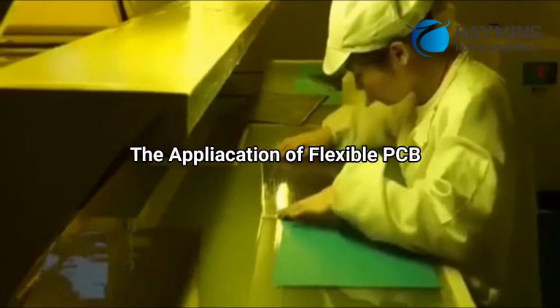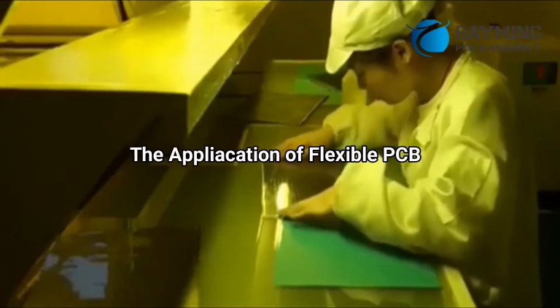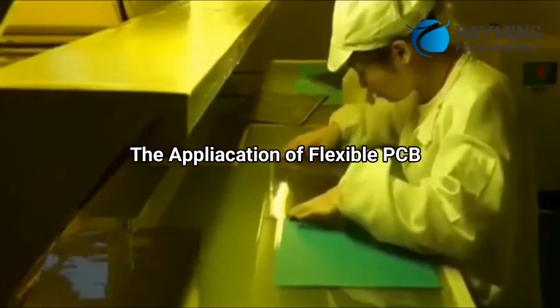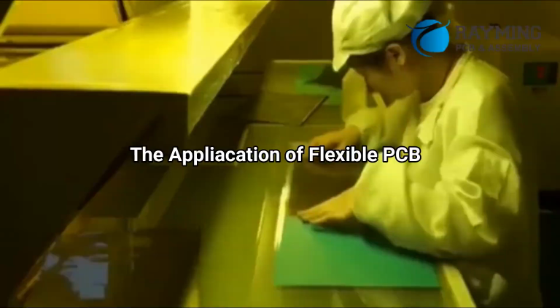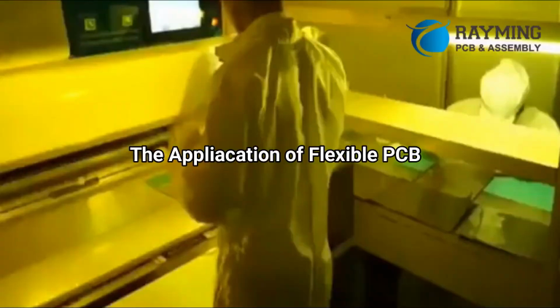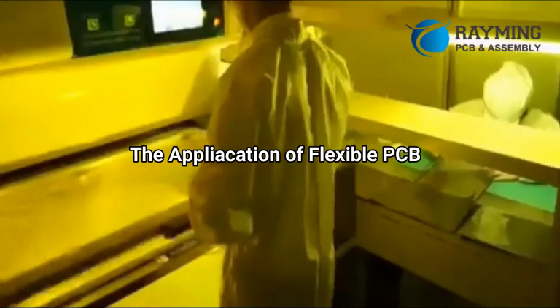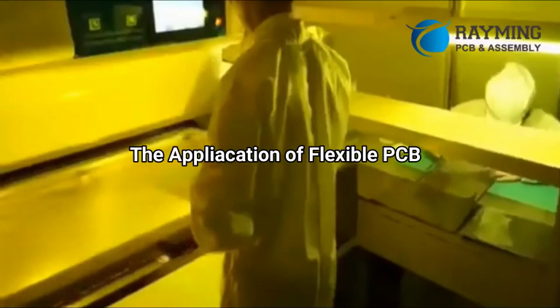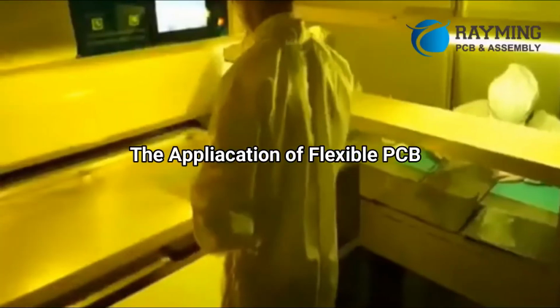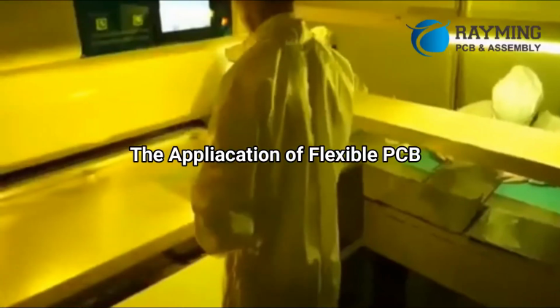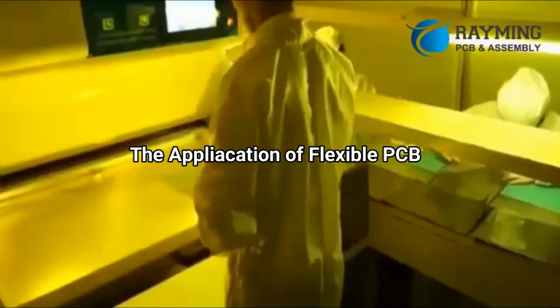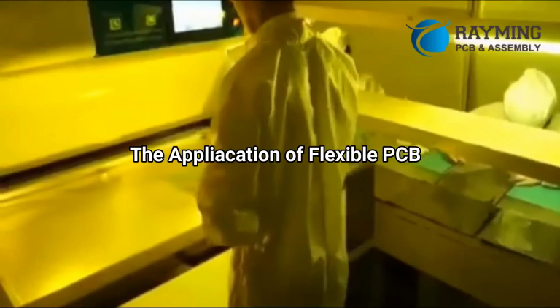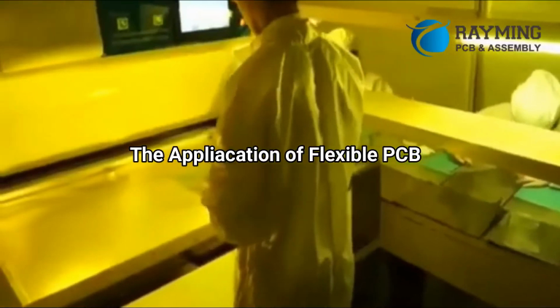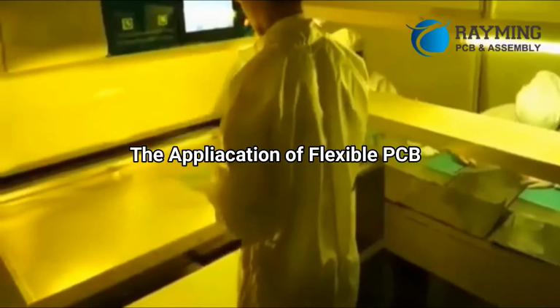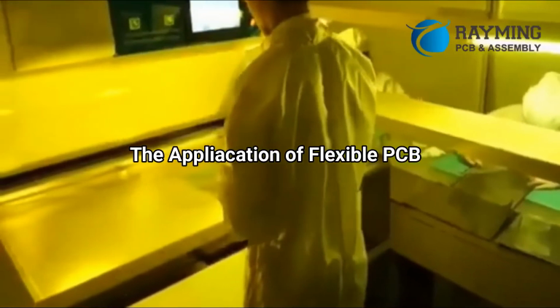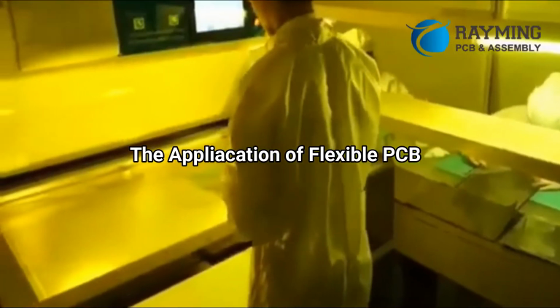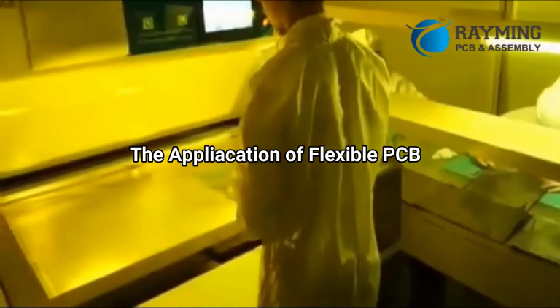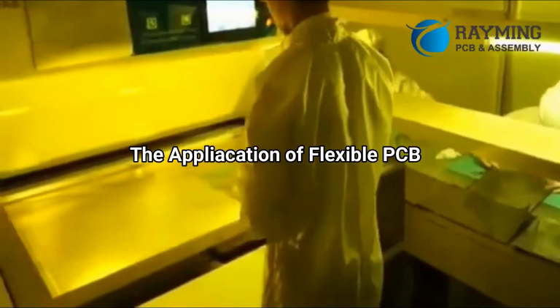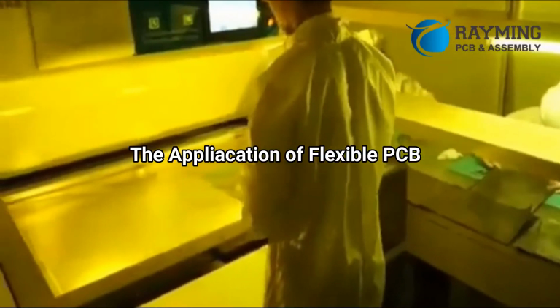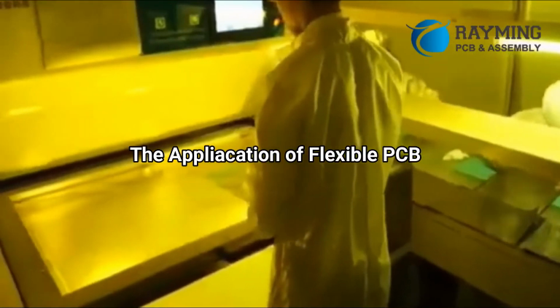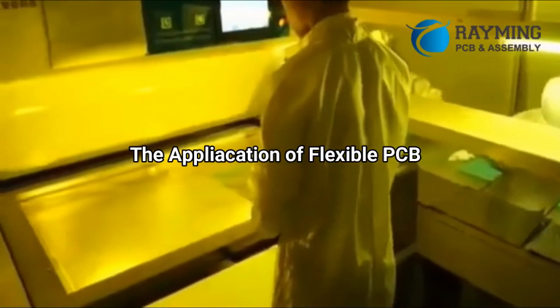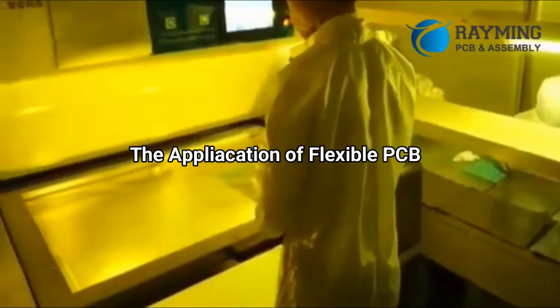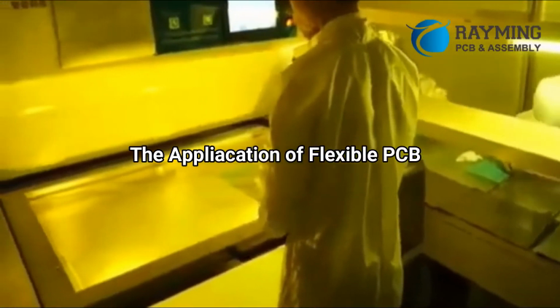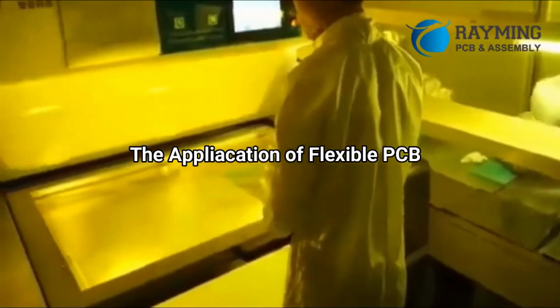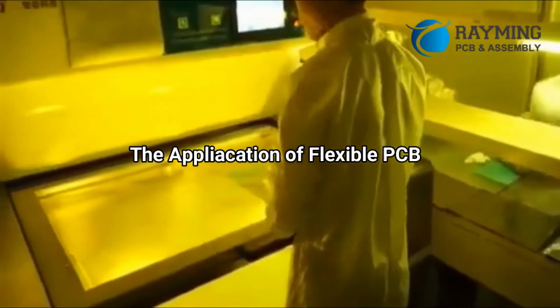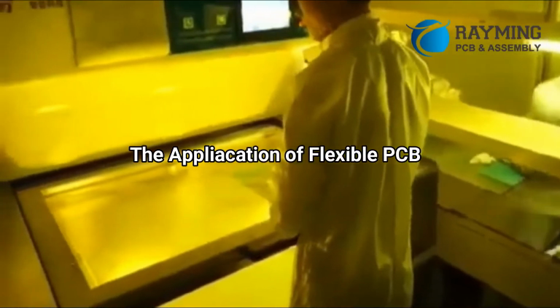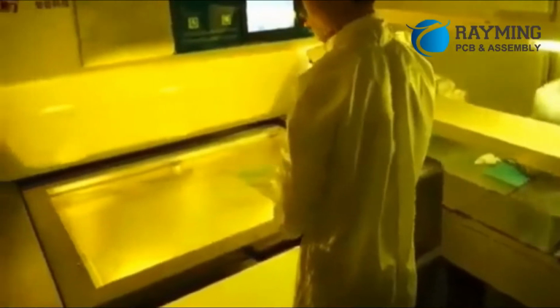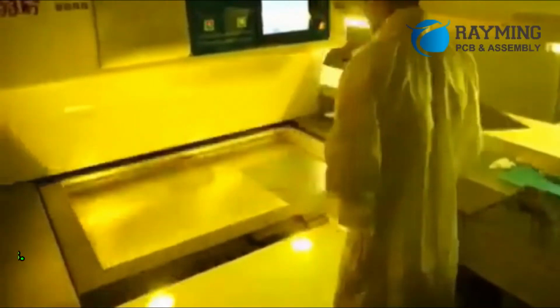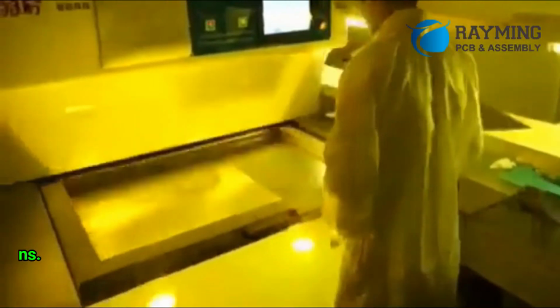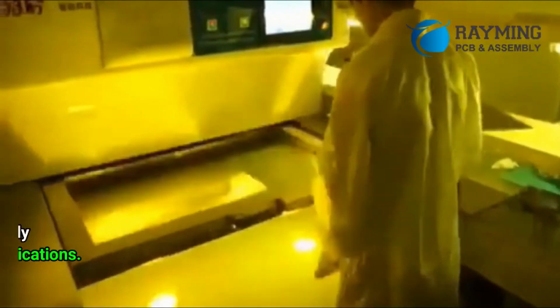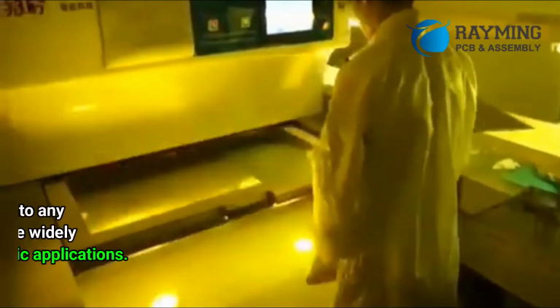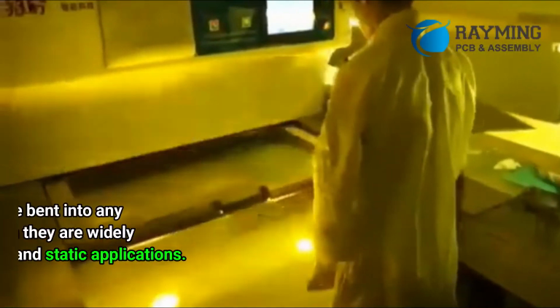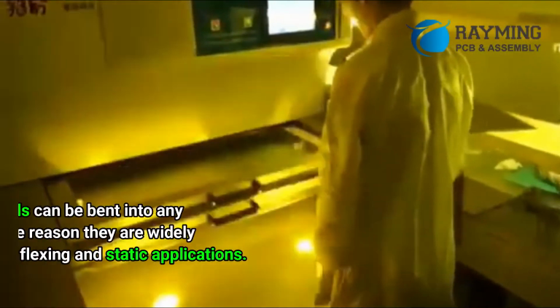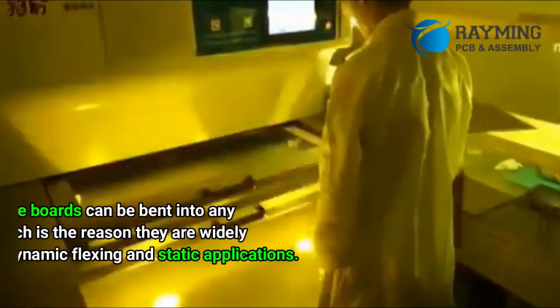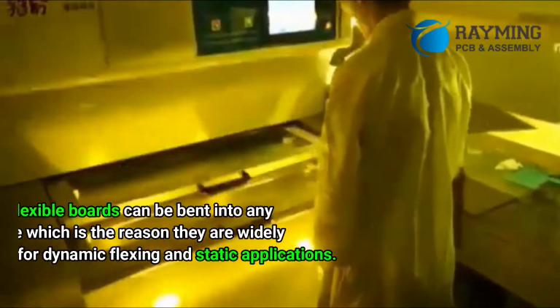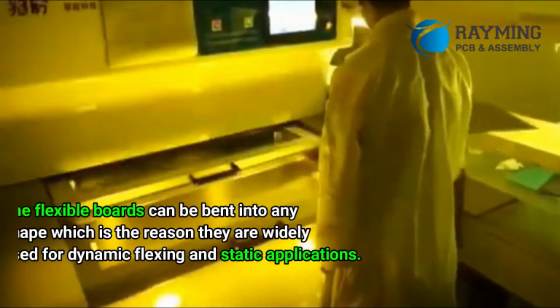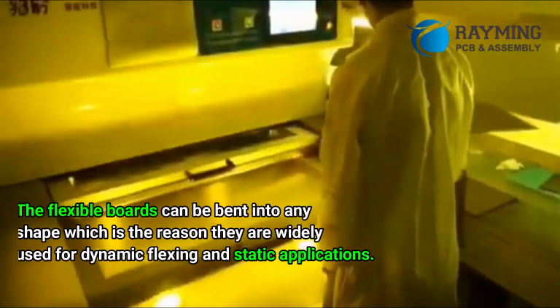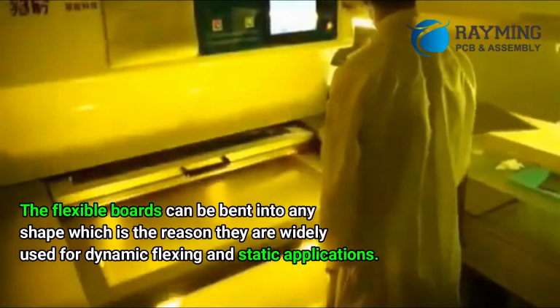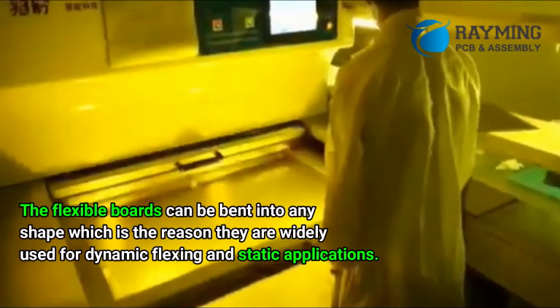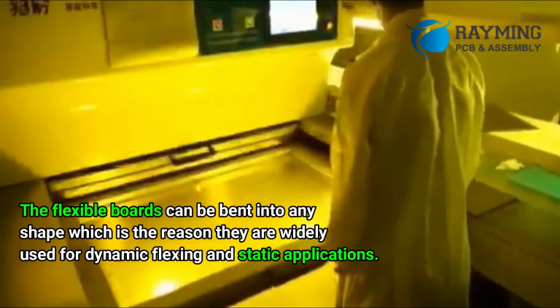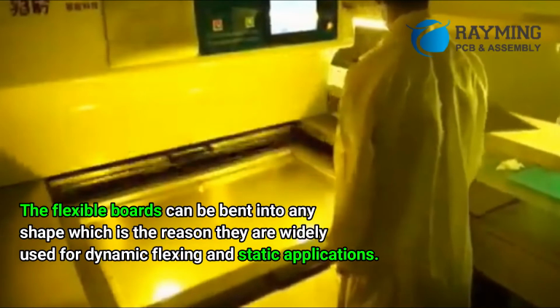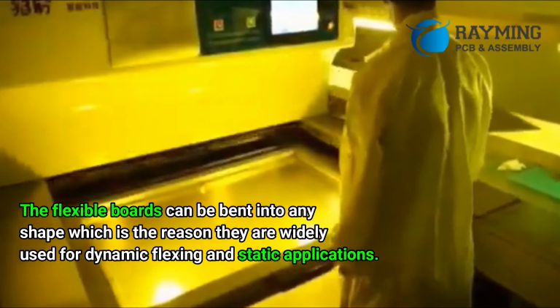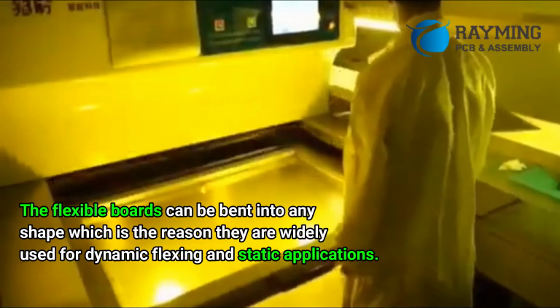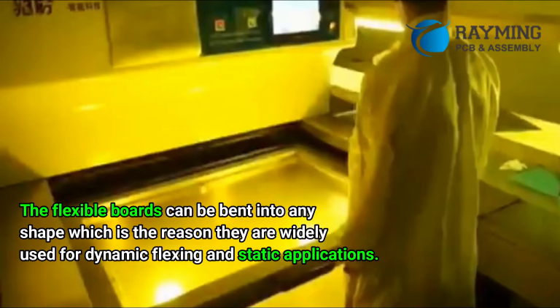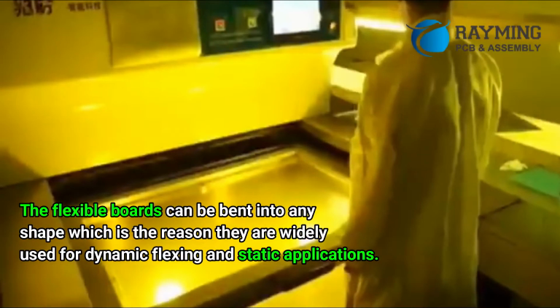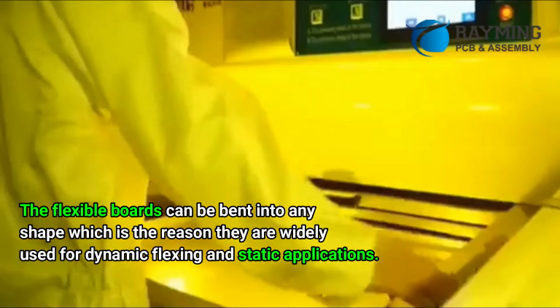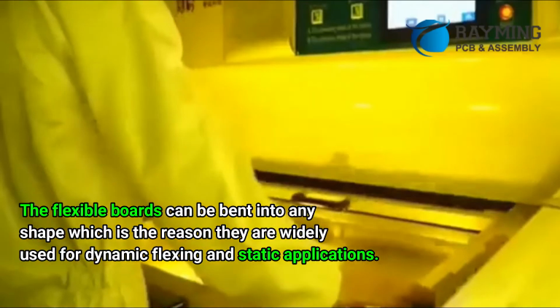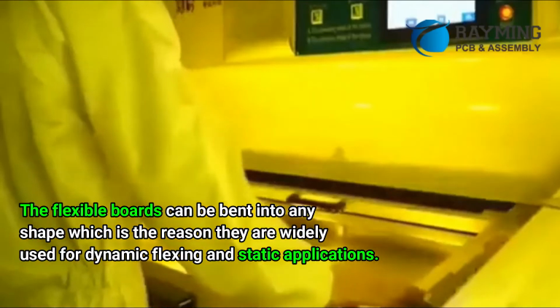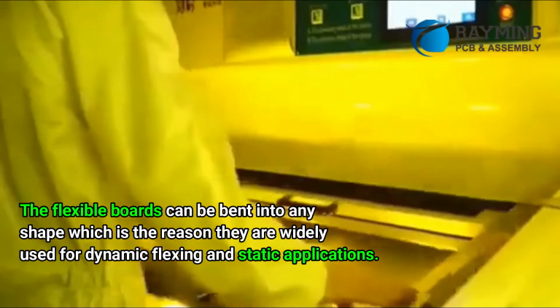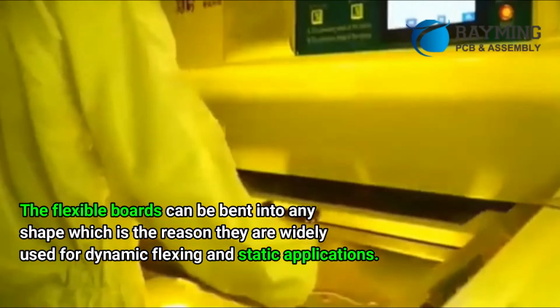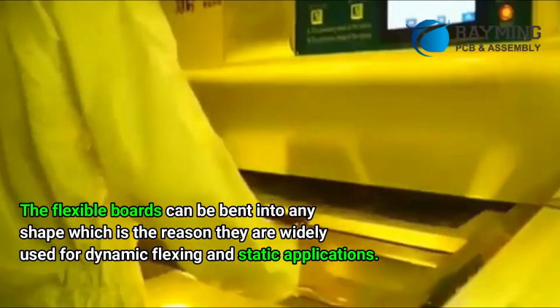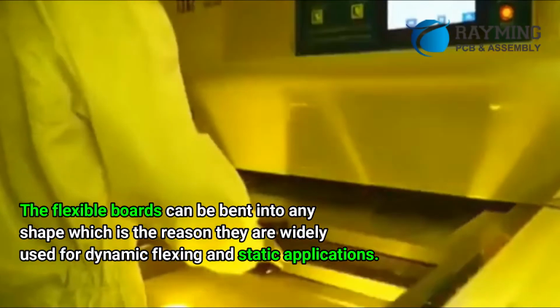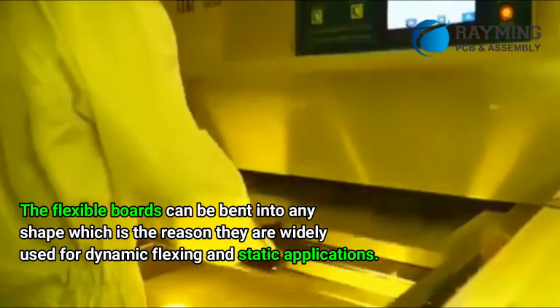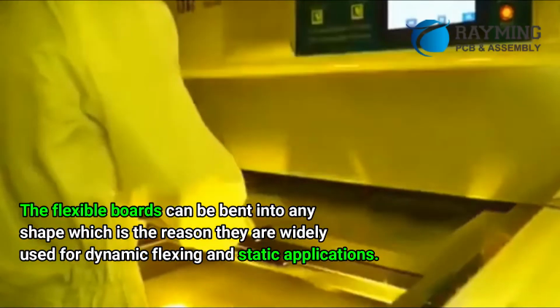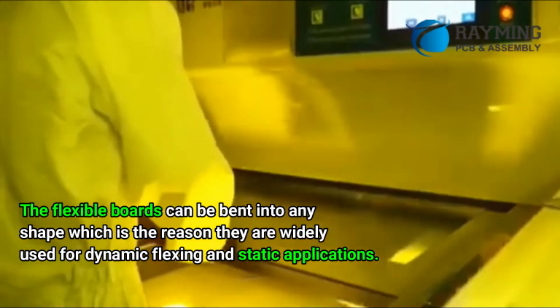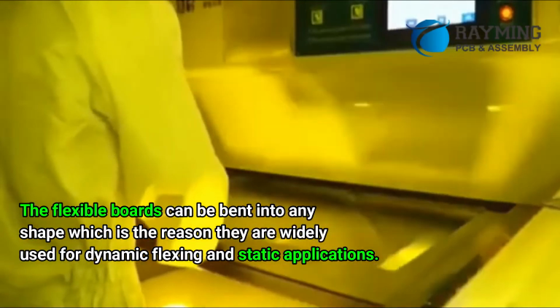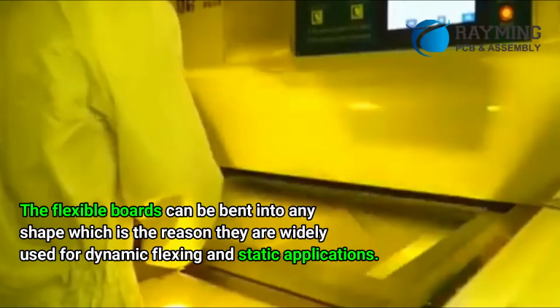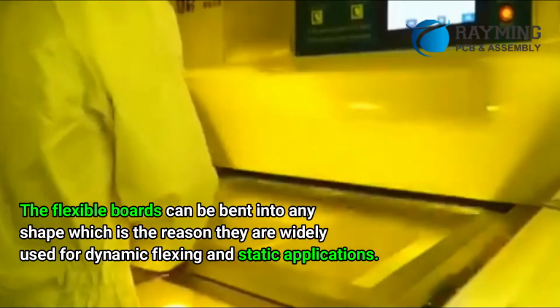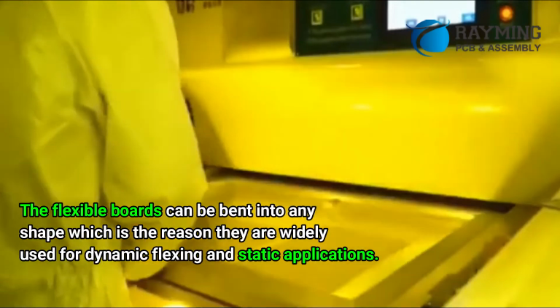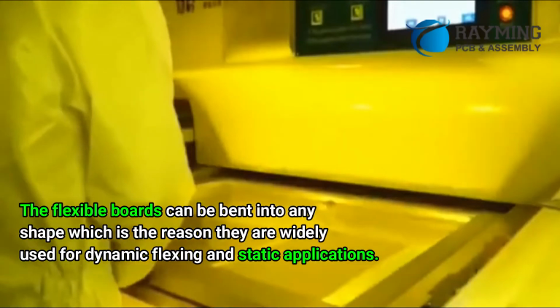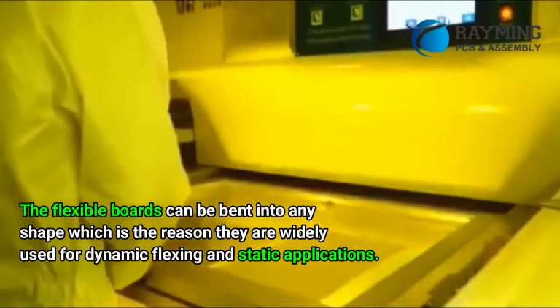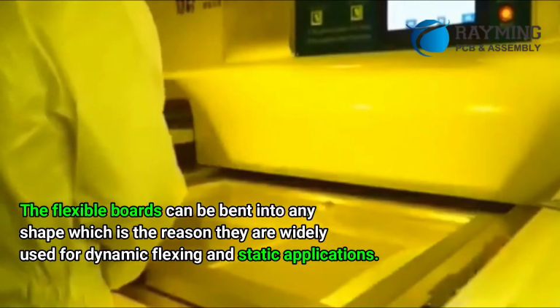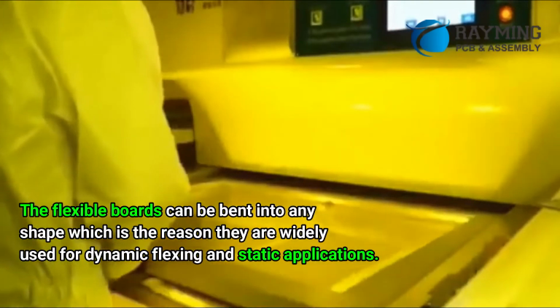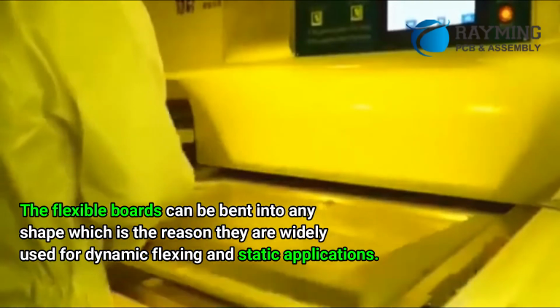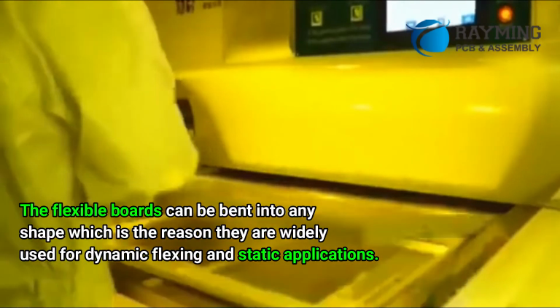Step 4 — etch it. Step 5 — populate the board. The flexible boards can be bent into any shape, which is the reason they are widely used for dynamic flexing and static applications.